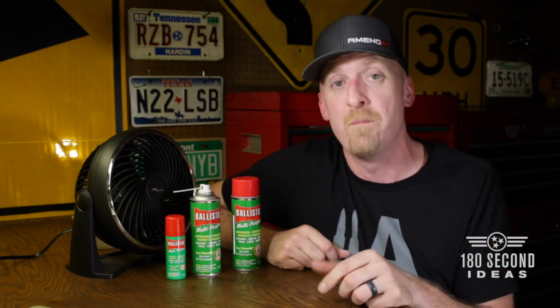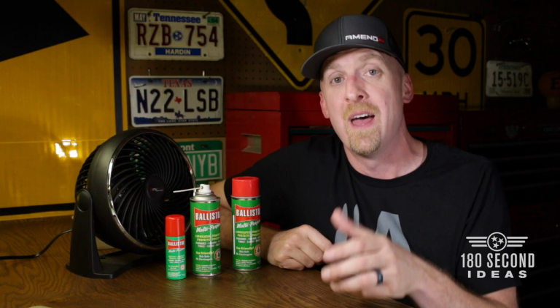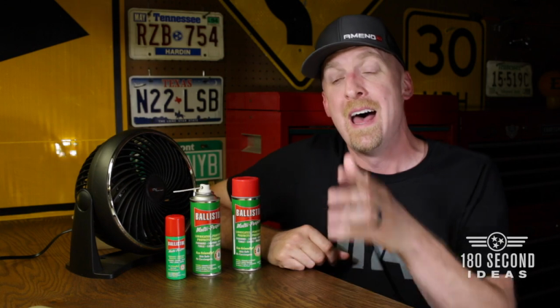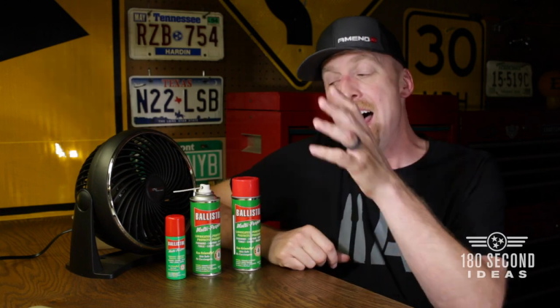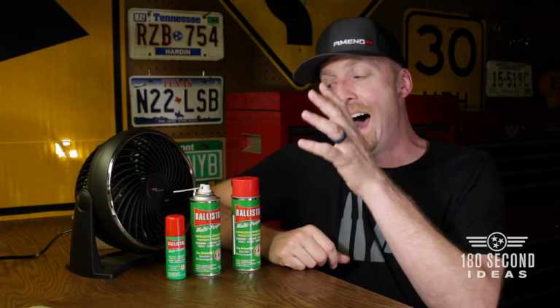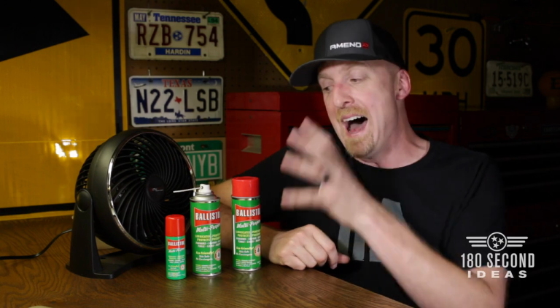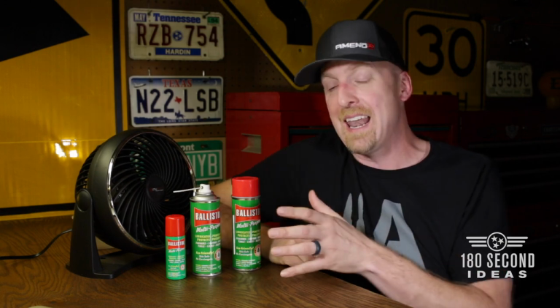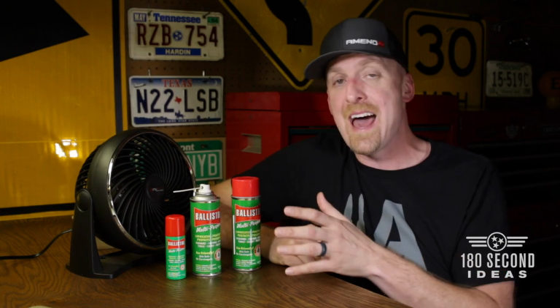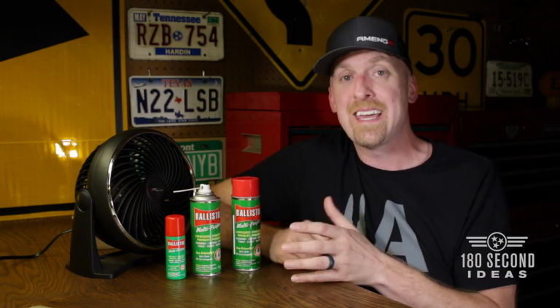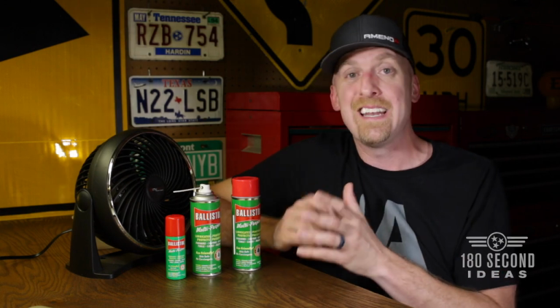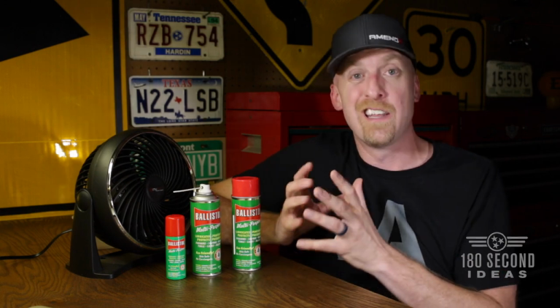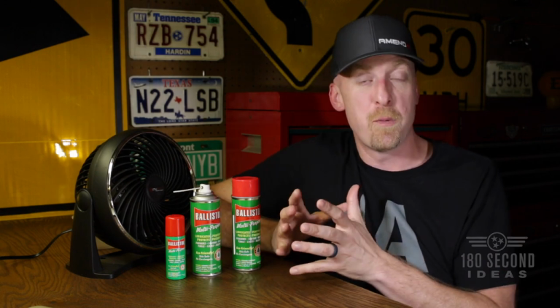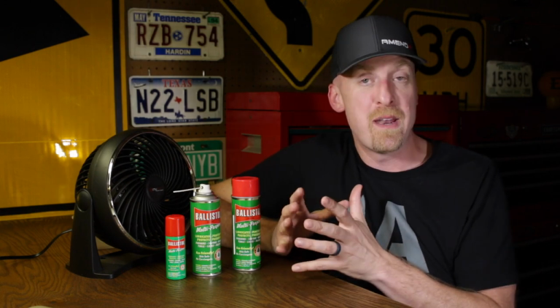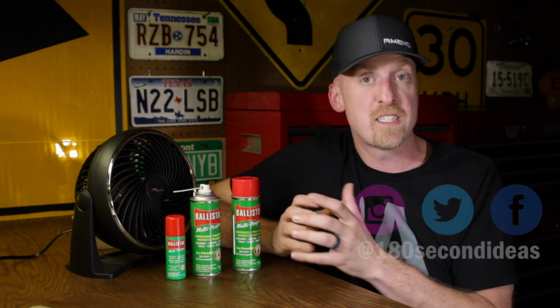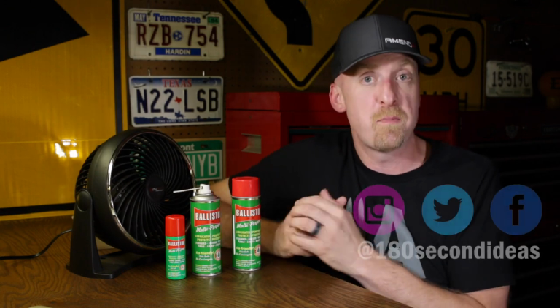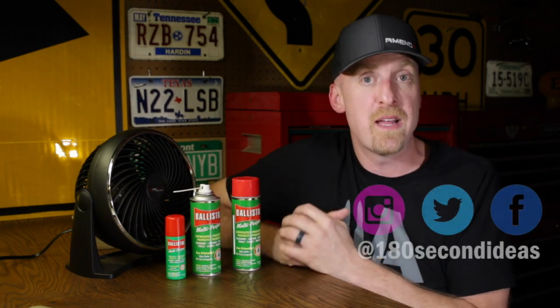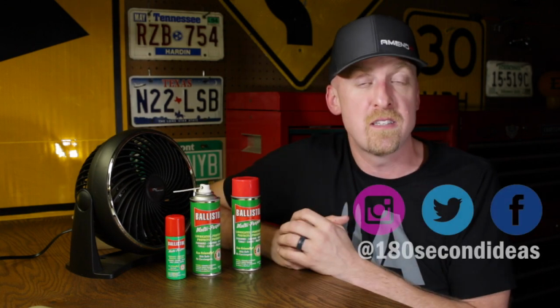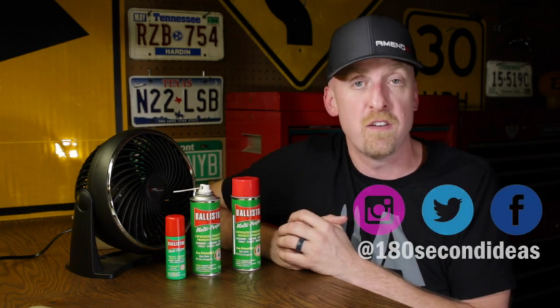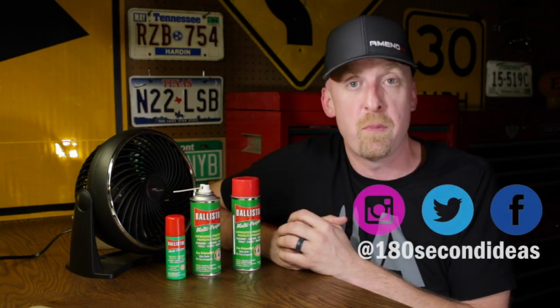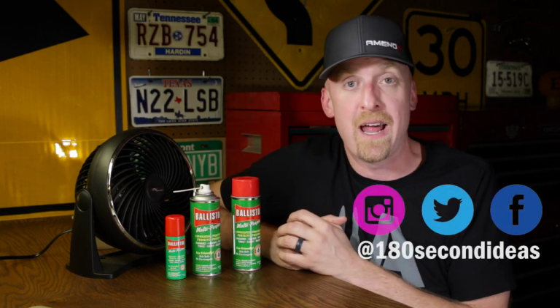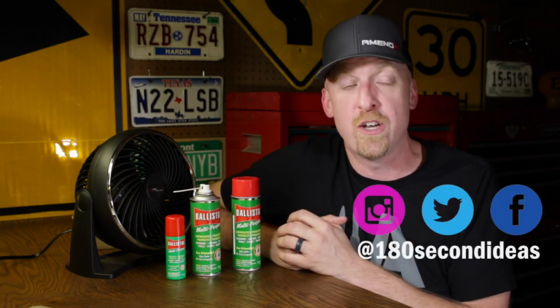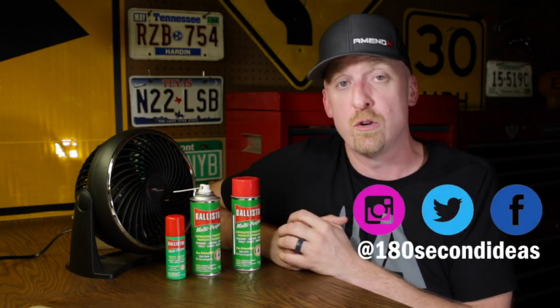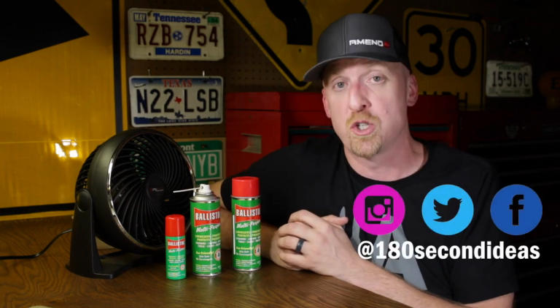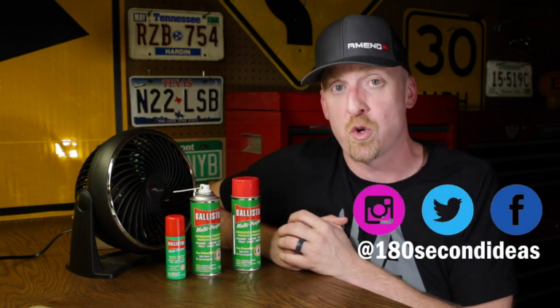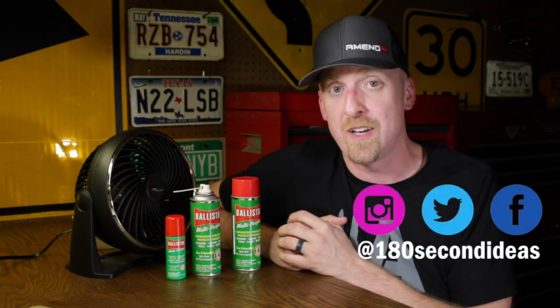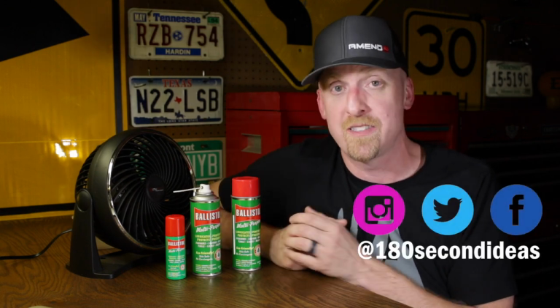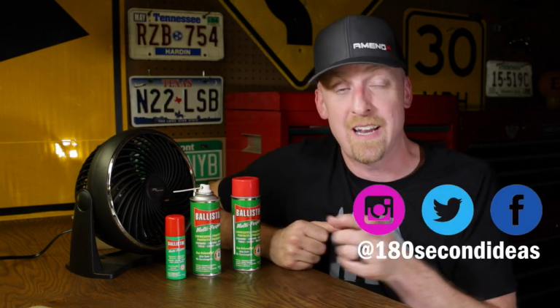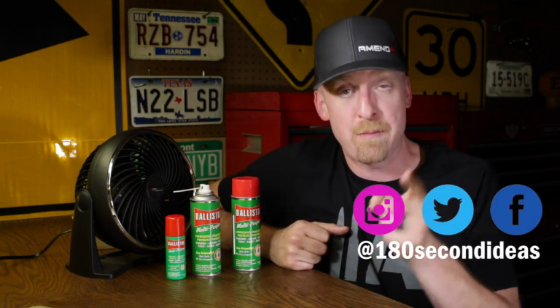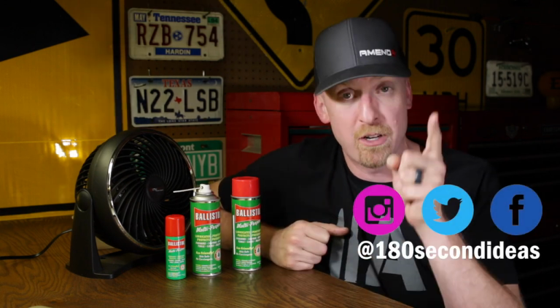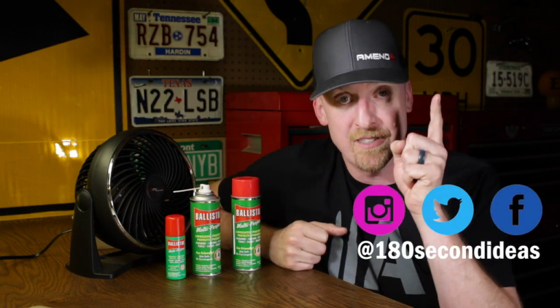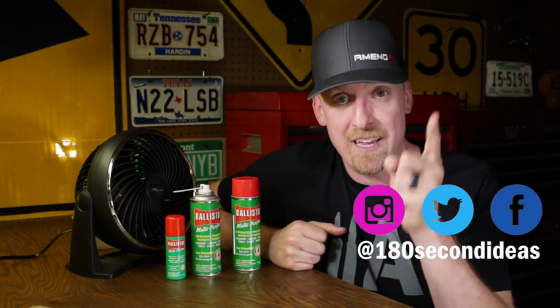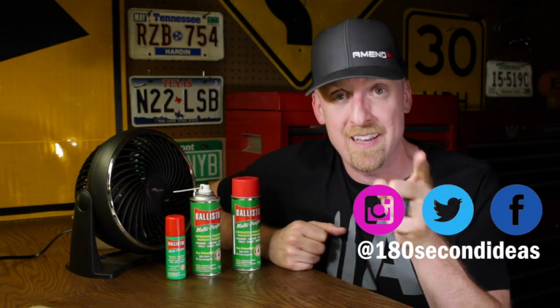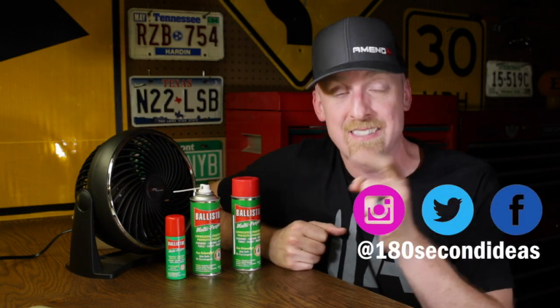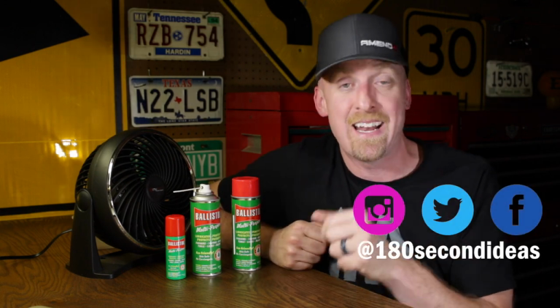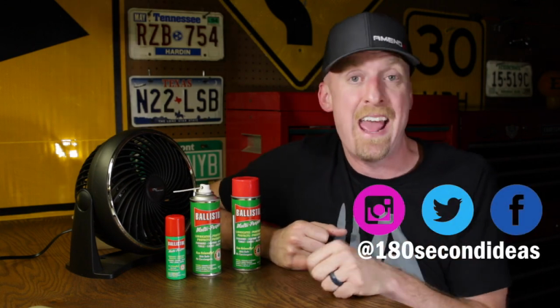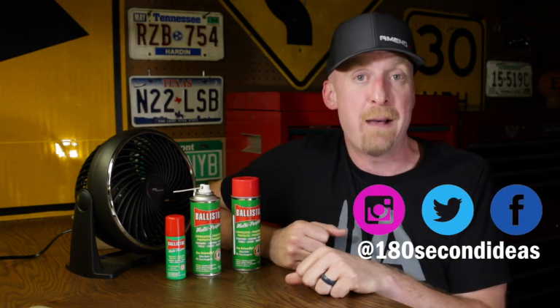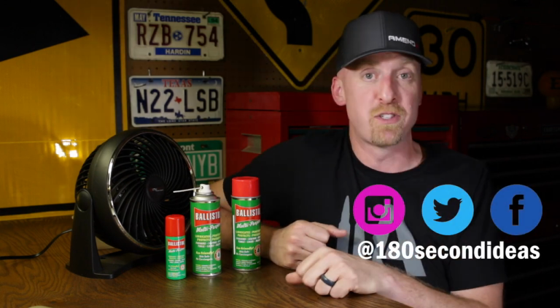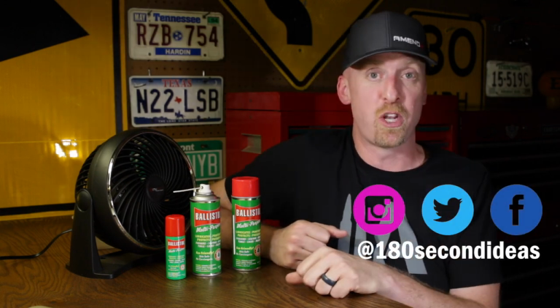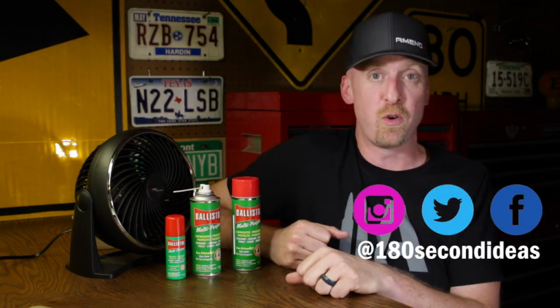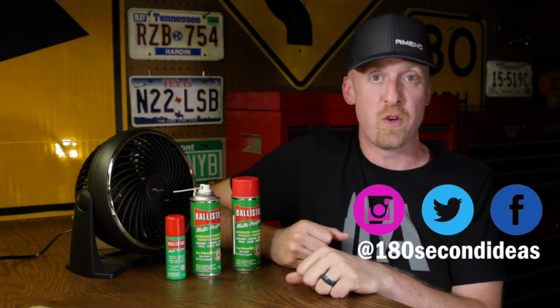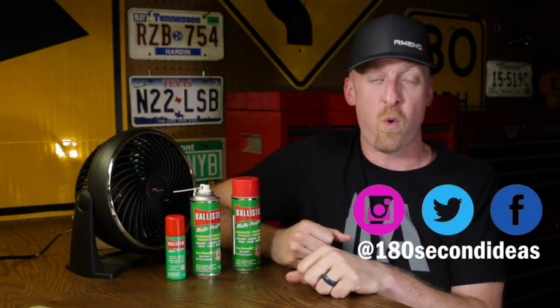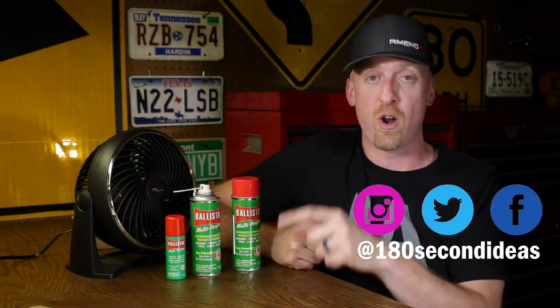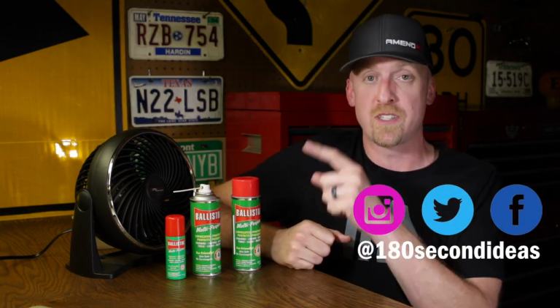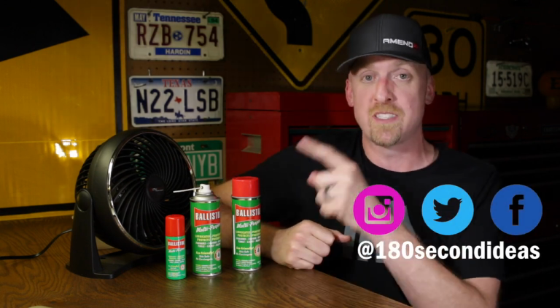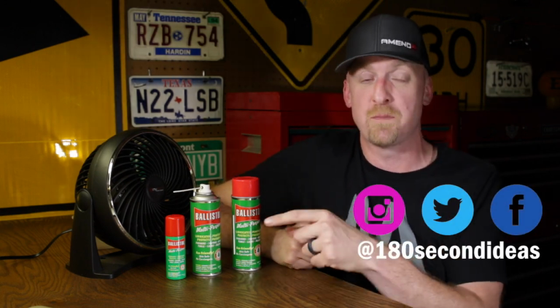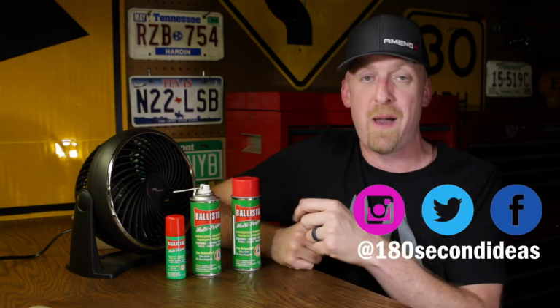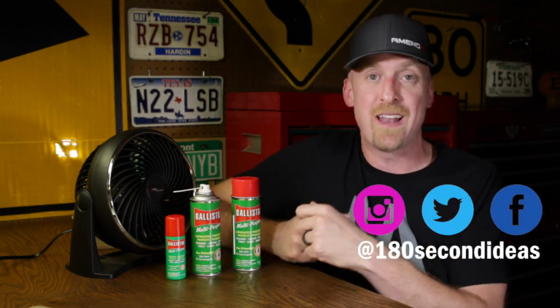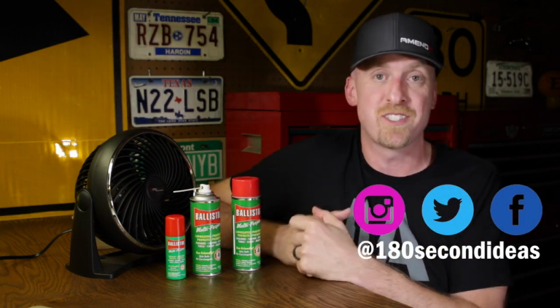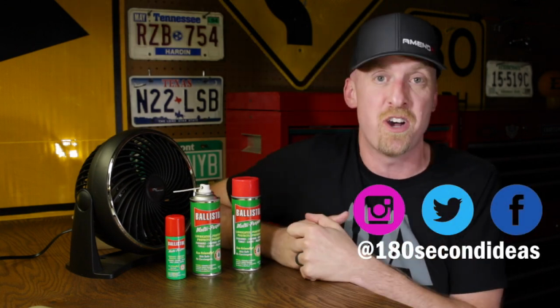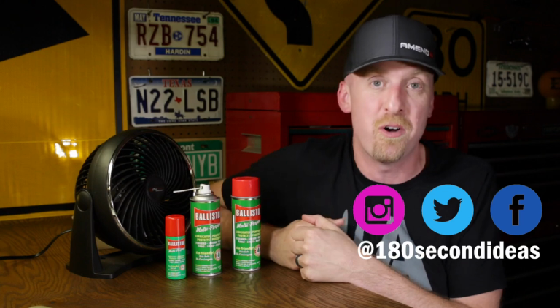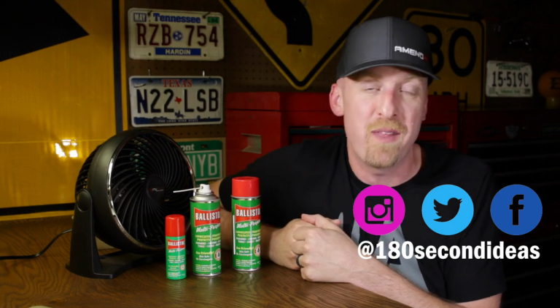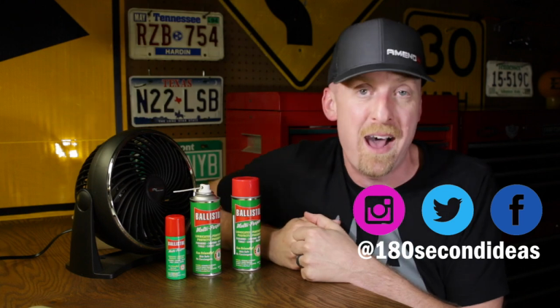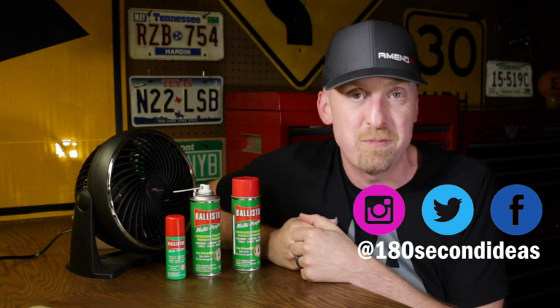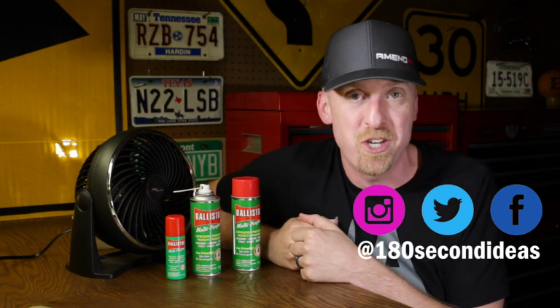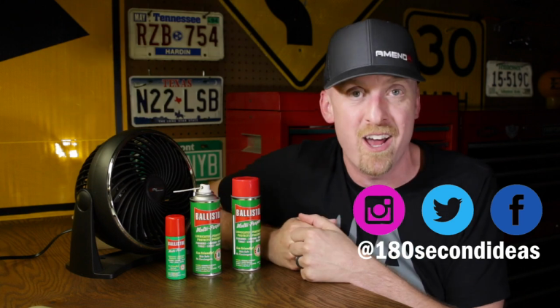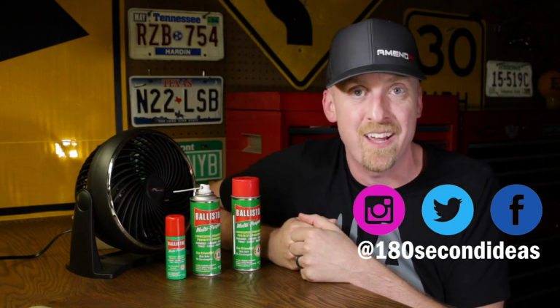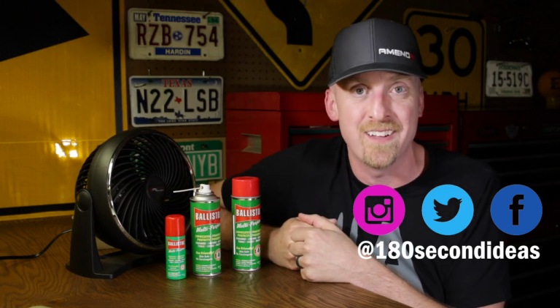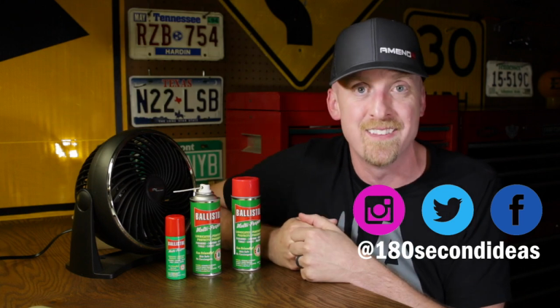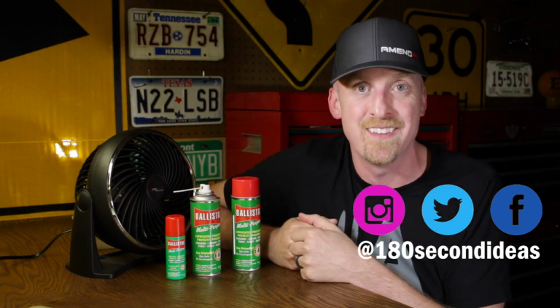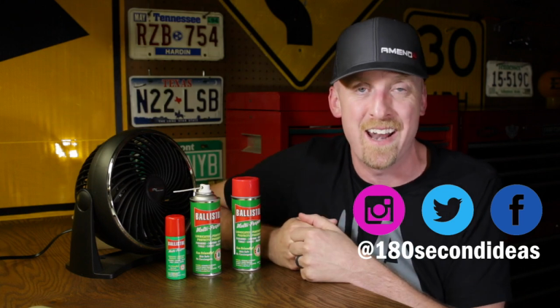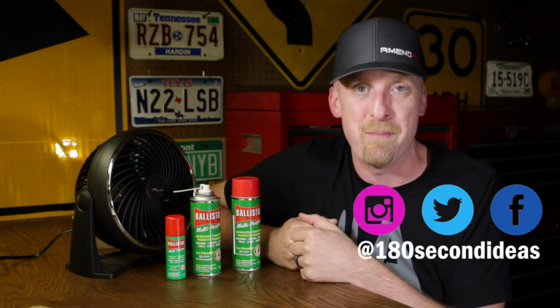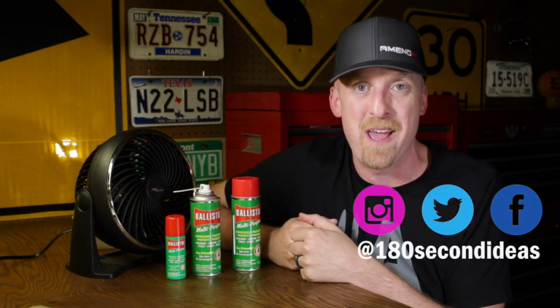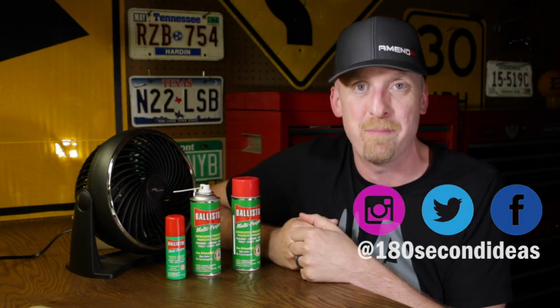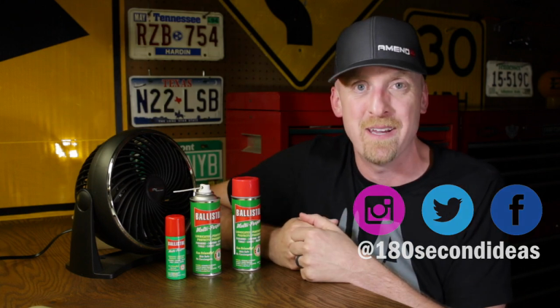So I like it — a little bit expensive, but I do trust it. It absolutely works. This is Ballistol. I'm Johnny, and I'm happy.